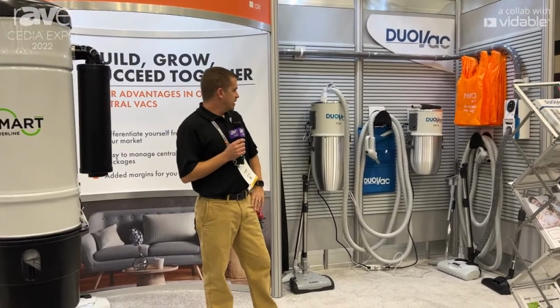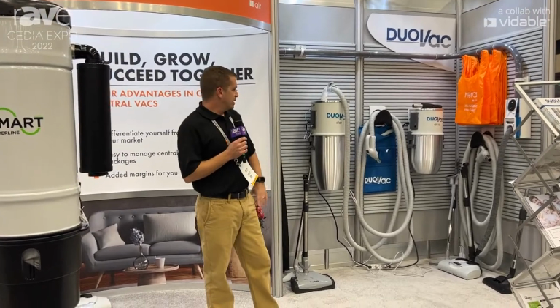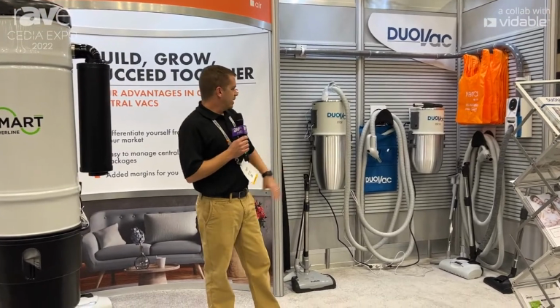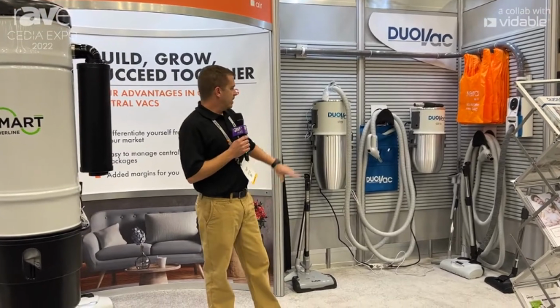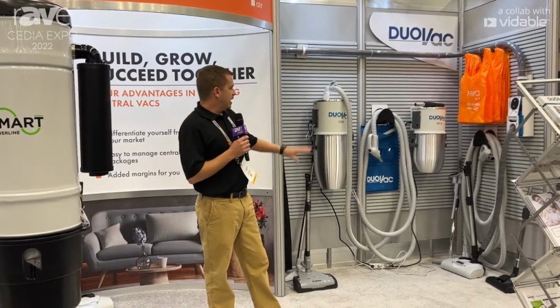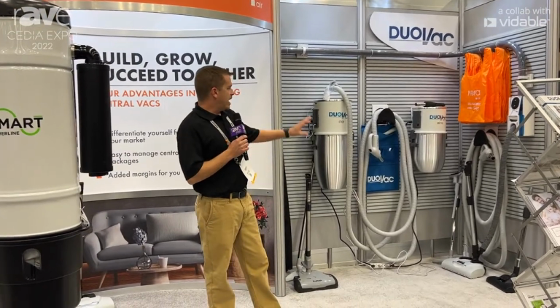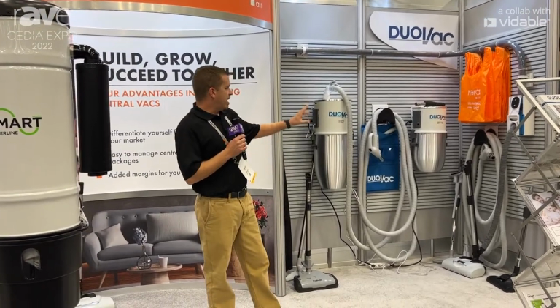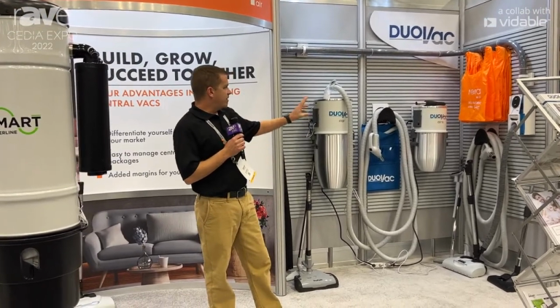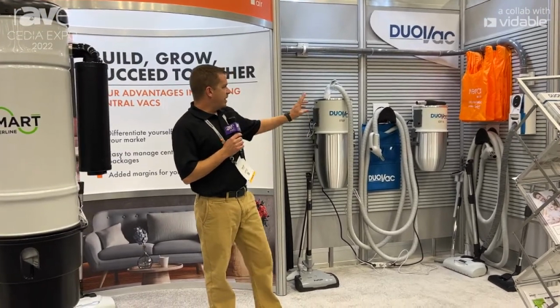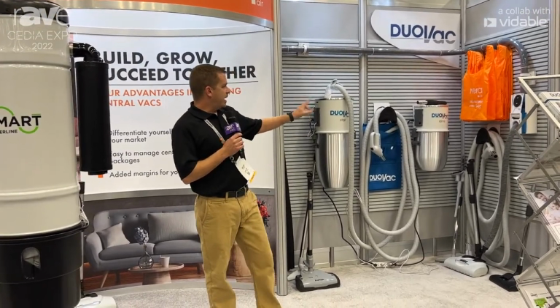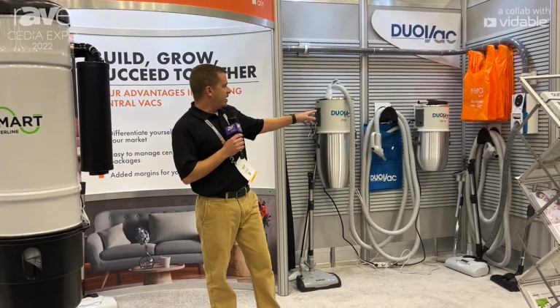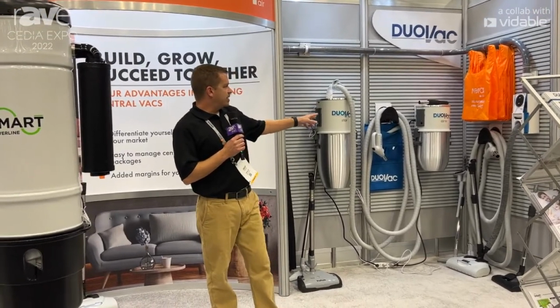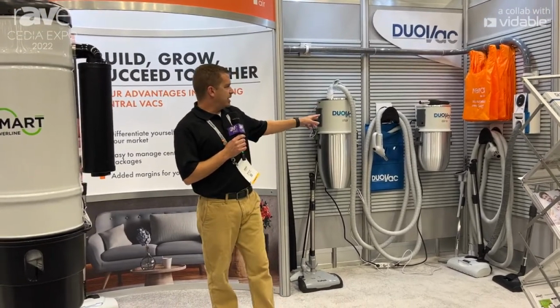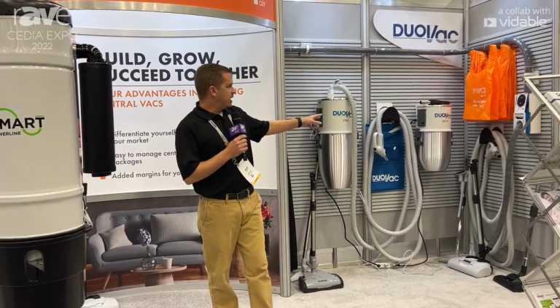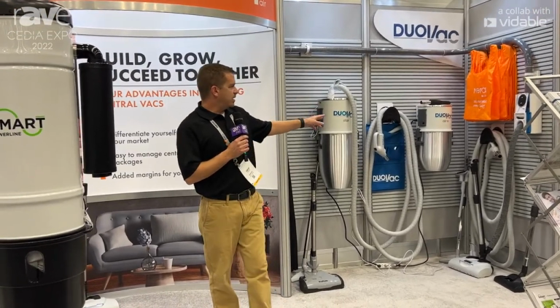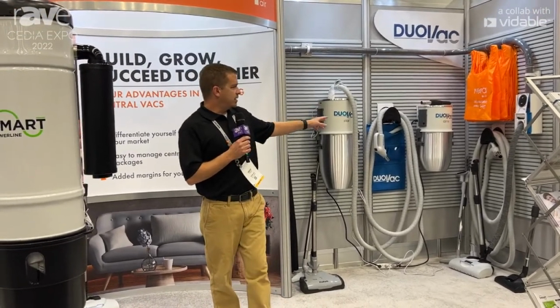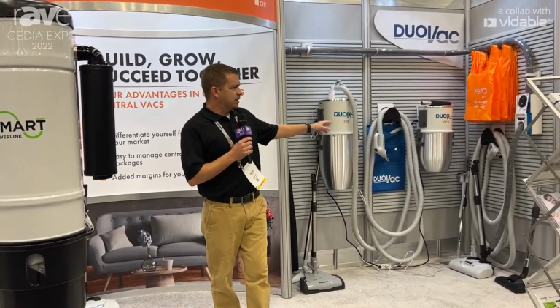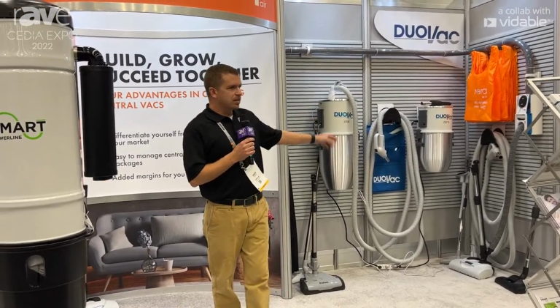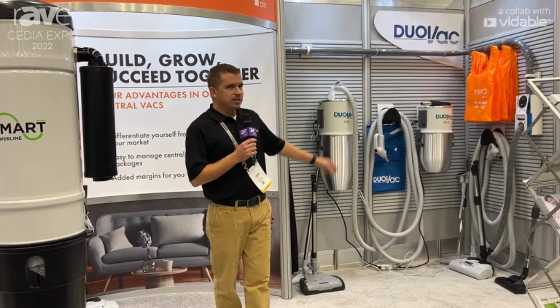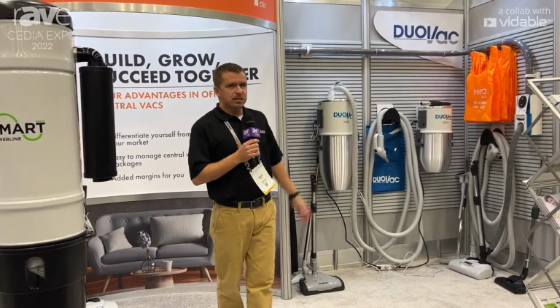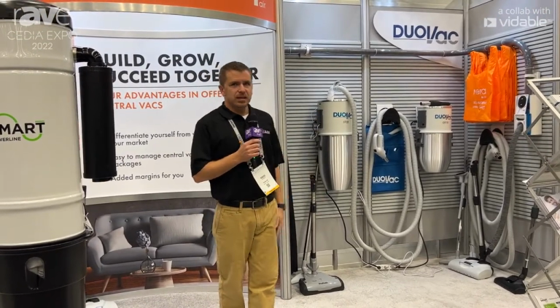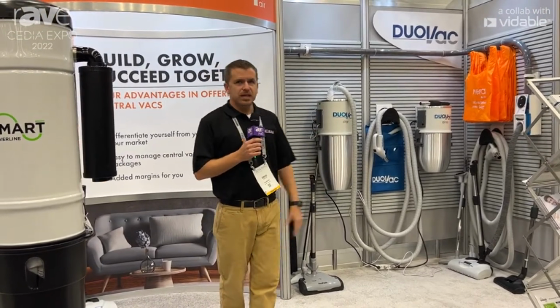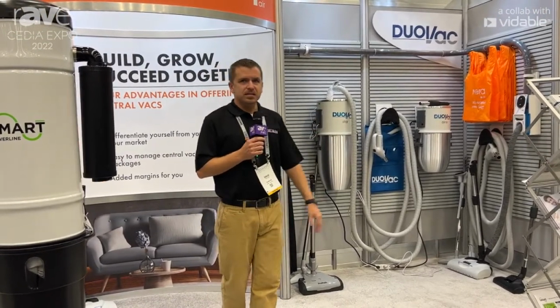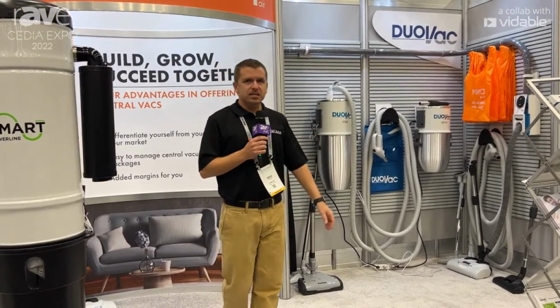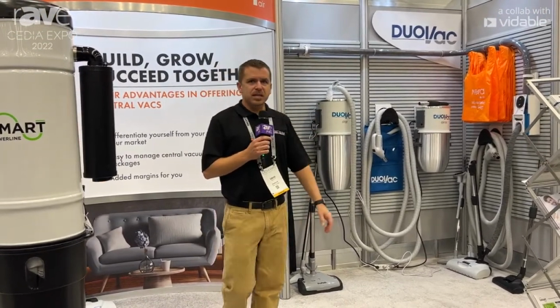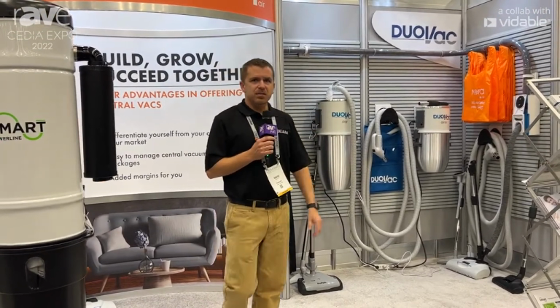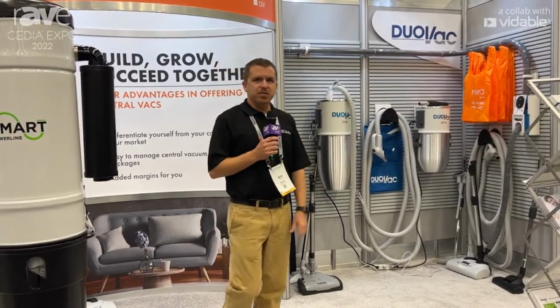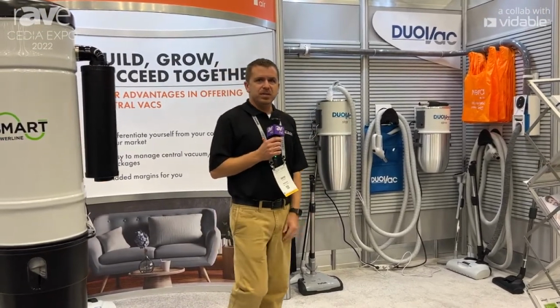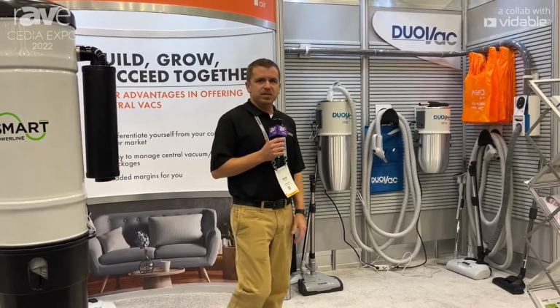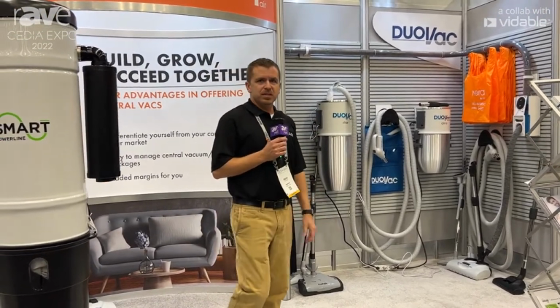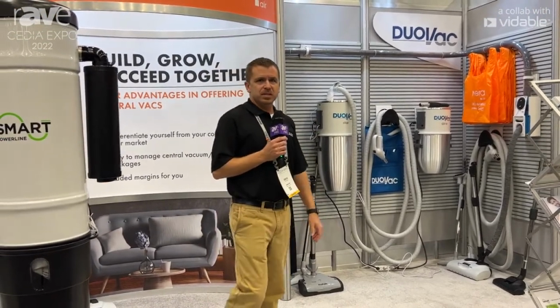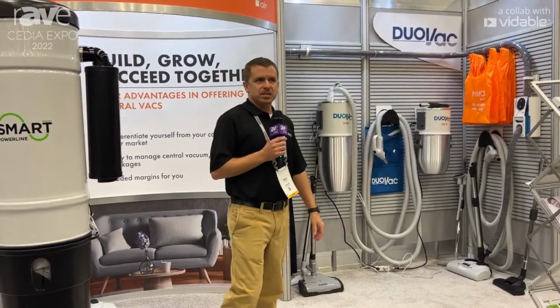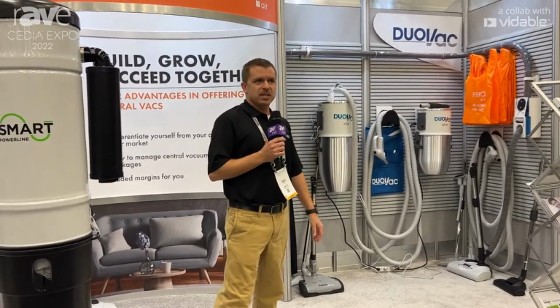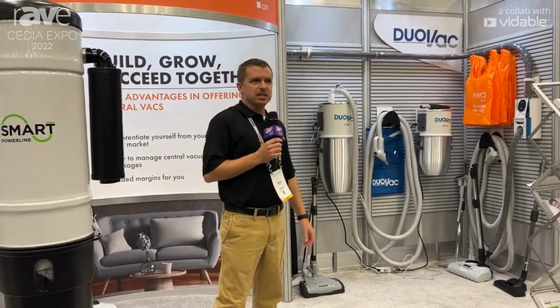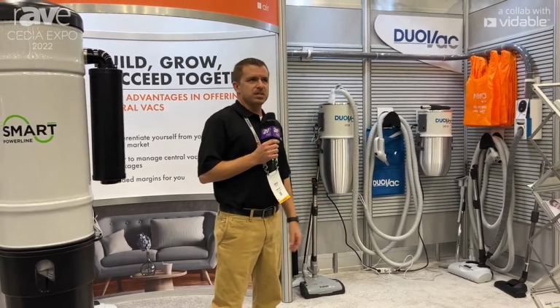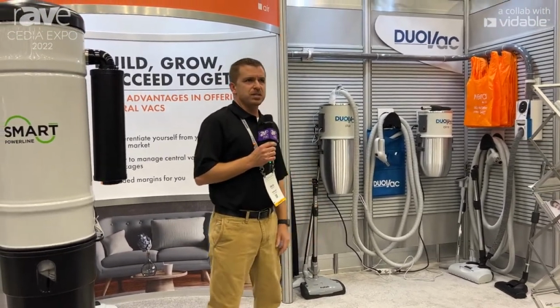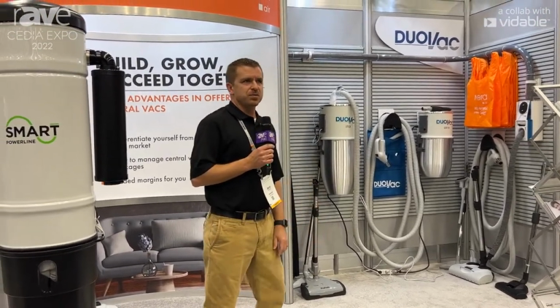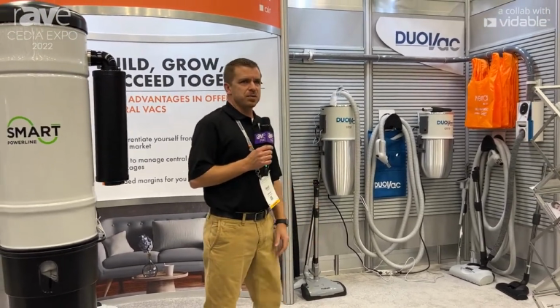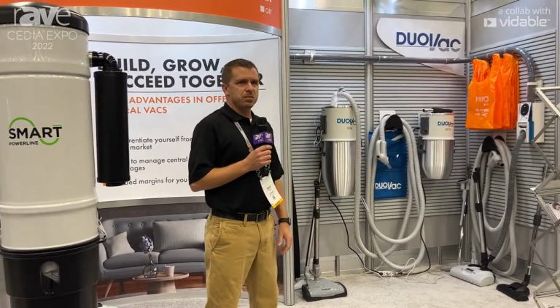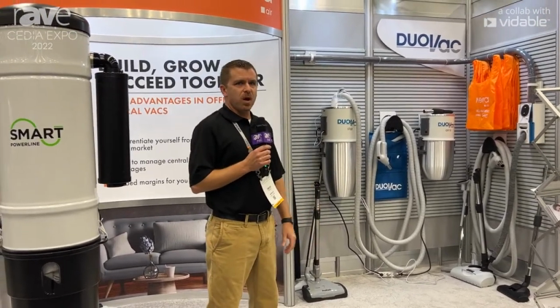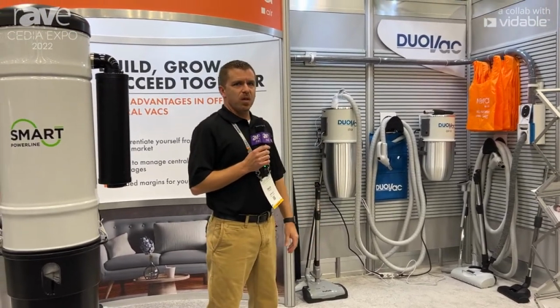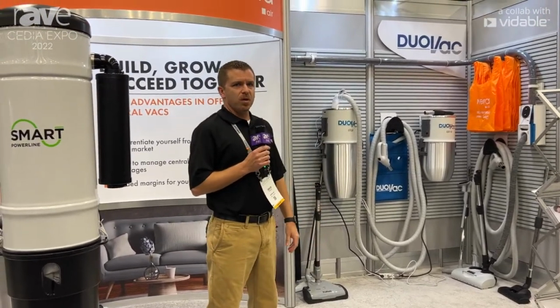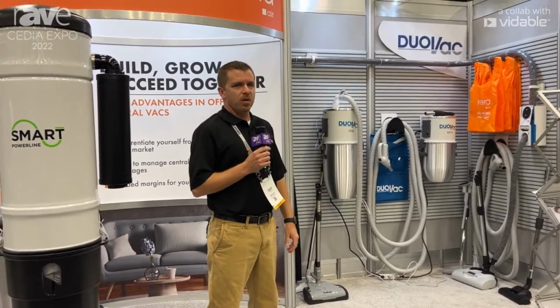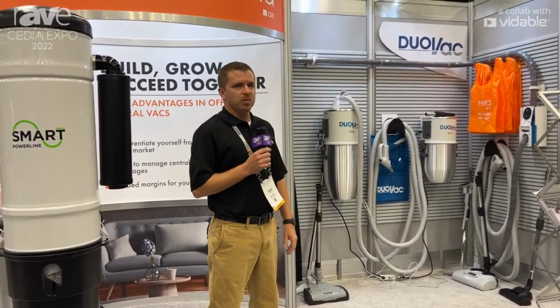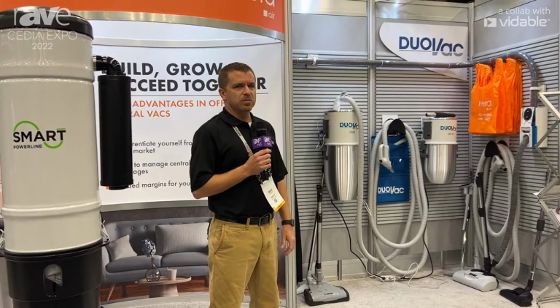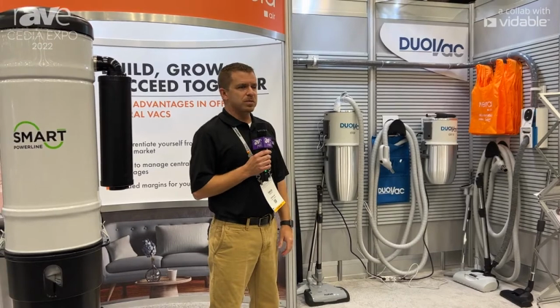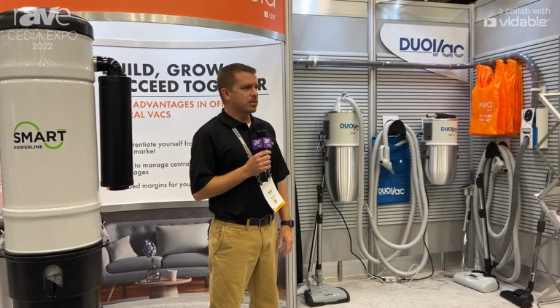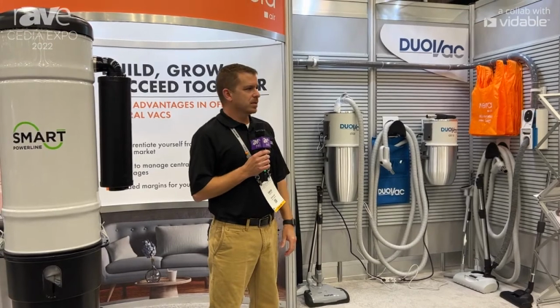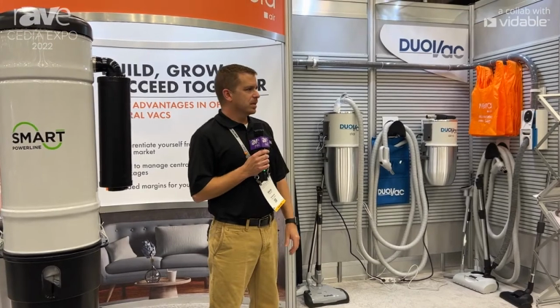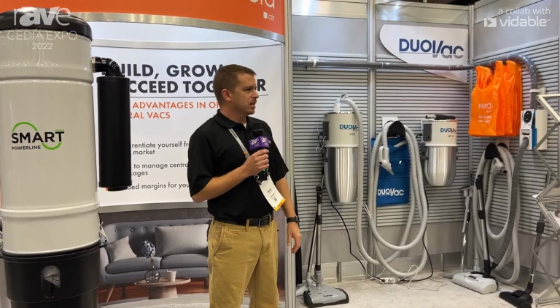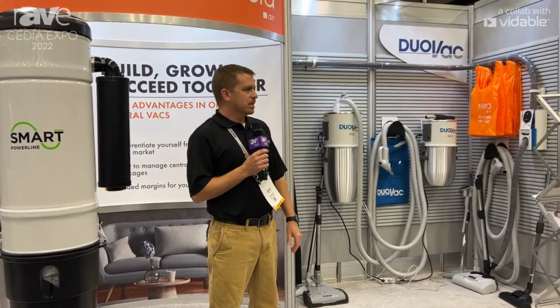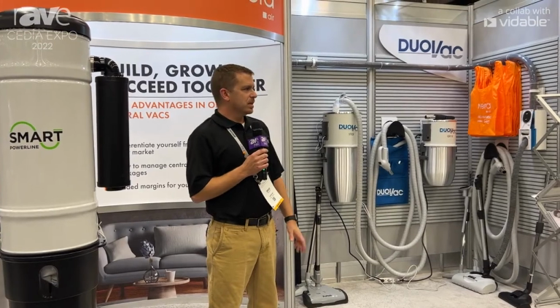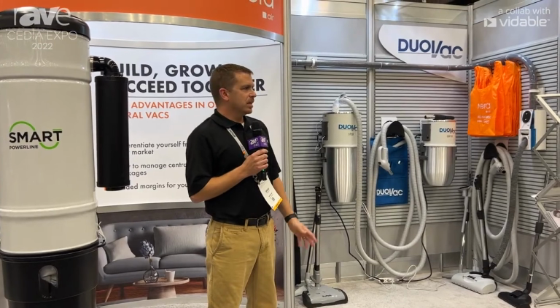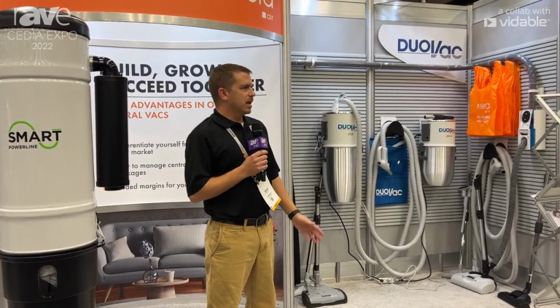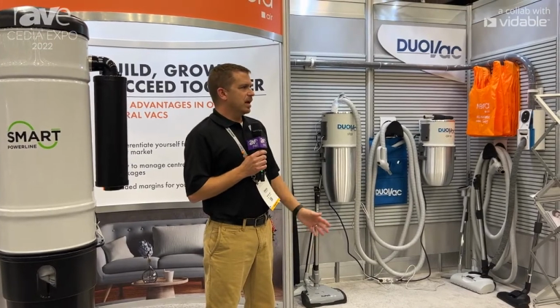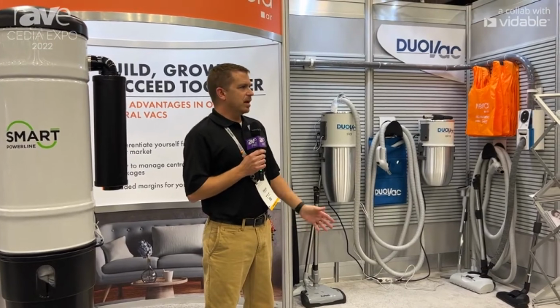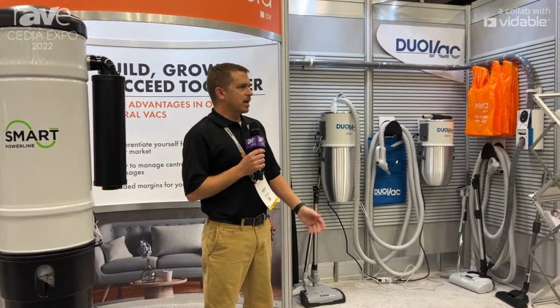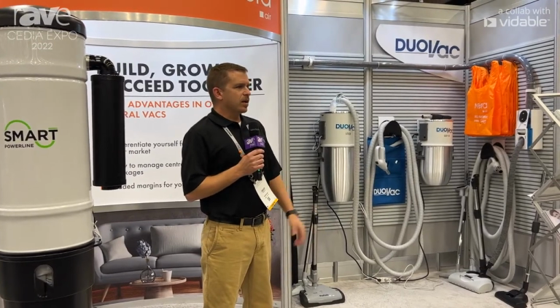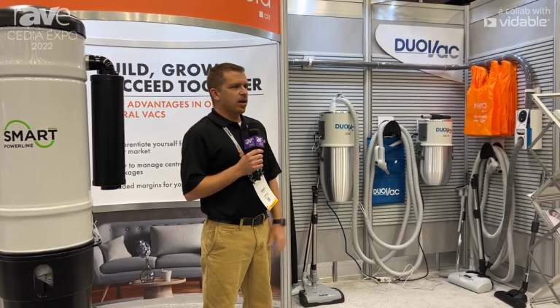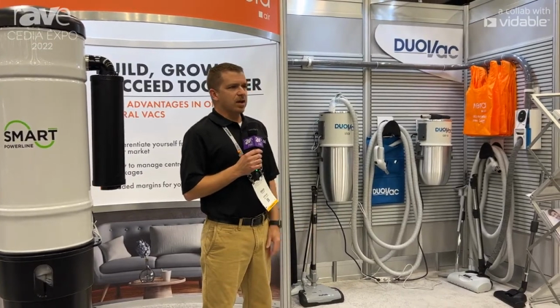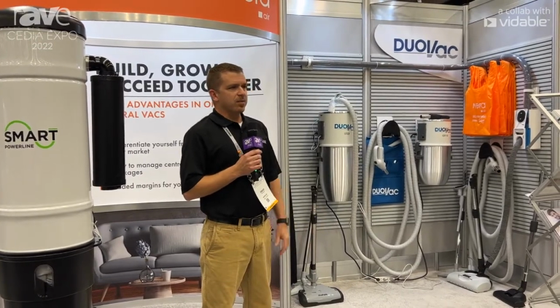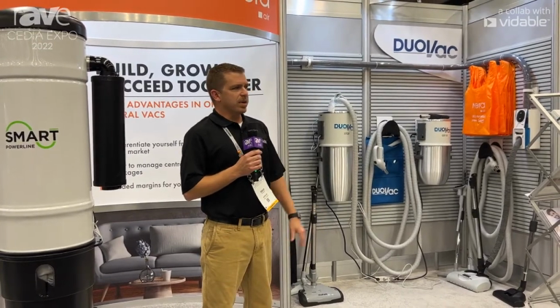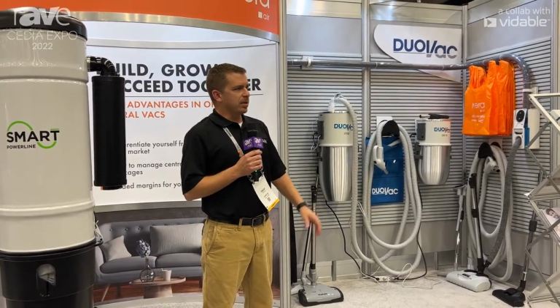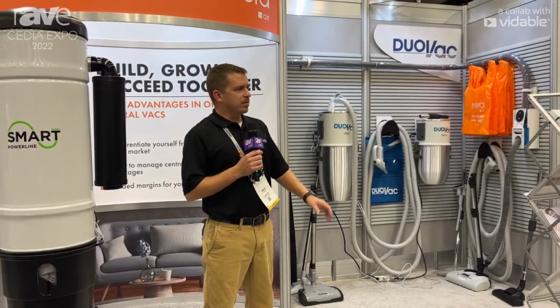And then I have the Air 10. It has the same features as it. It's just for smaller homes, like a condominium.